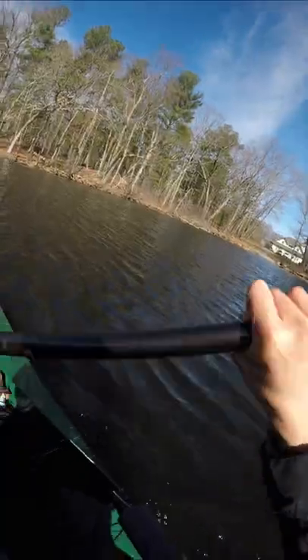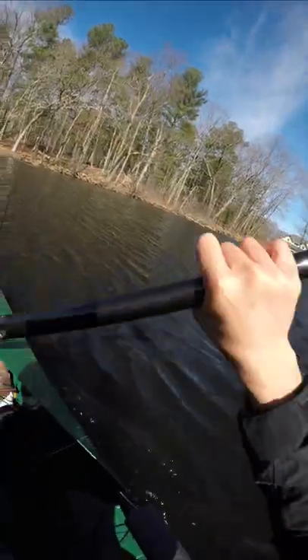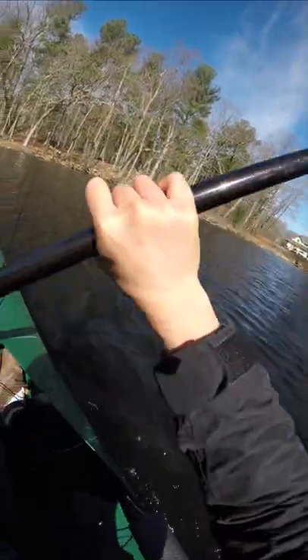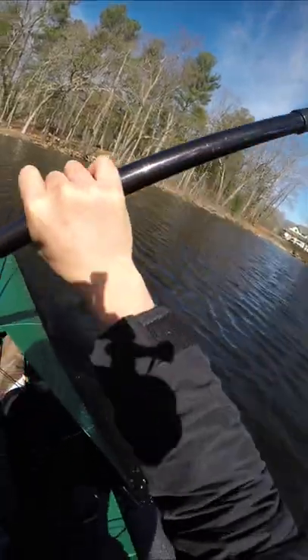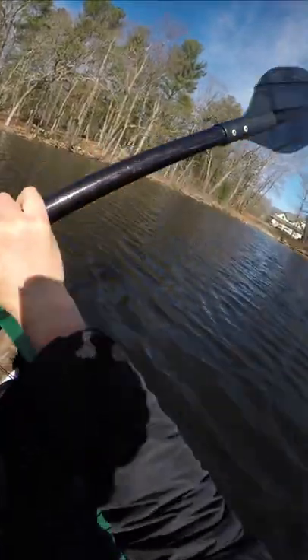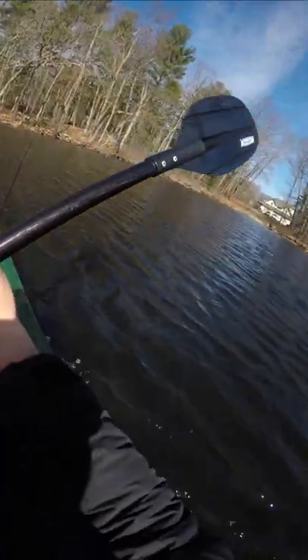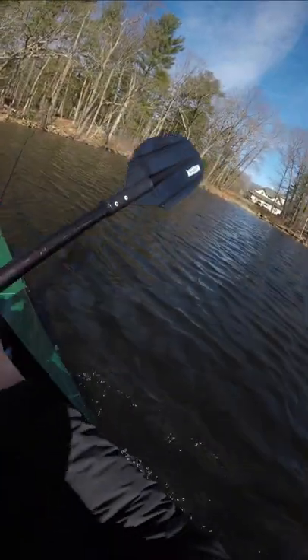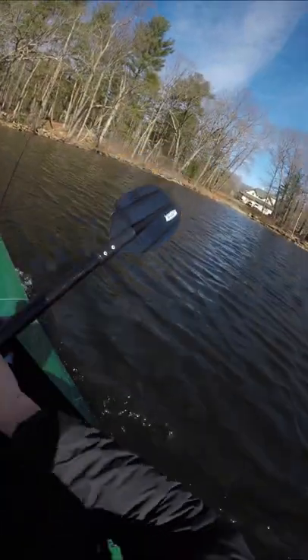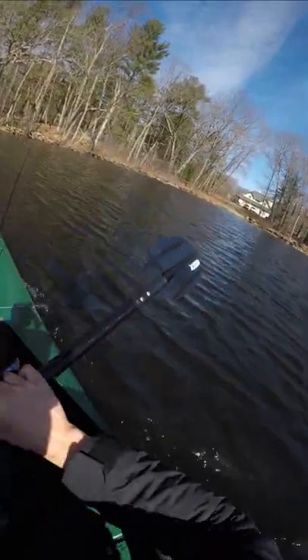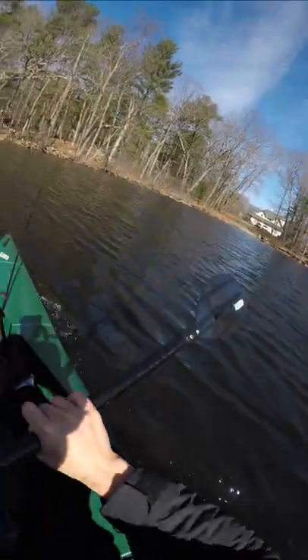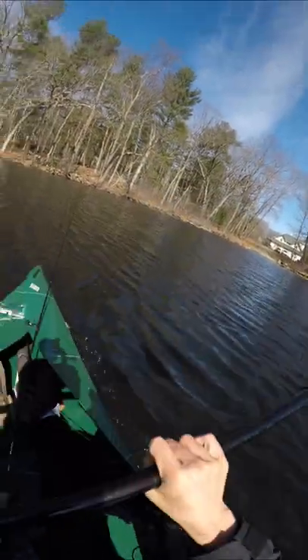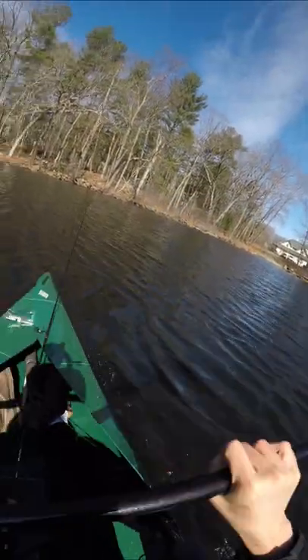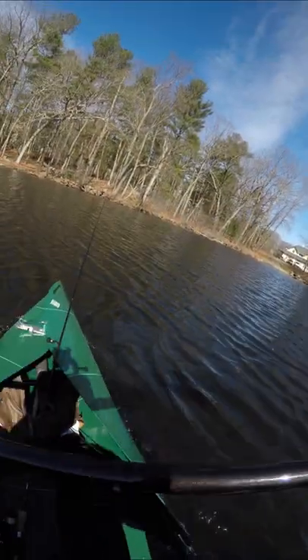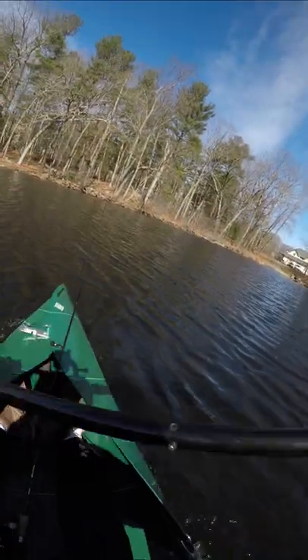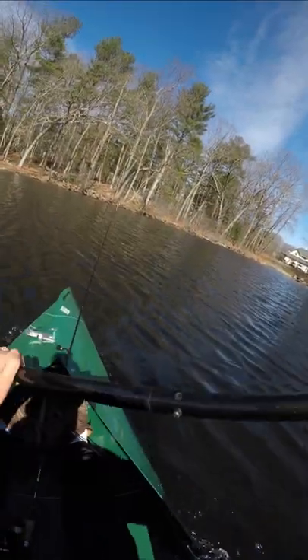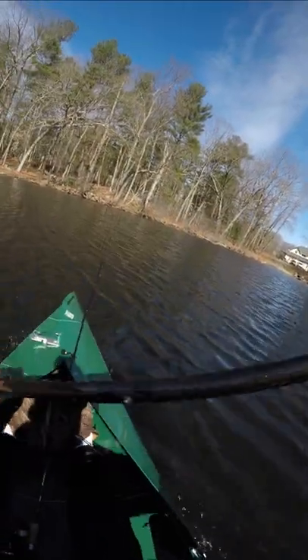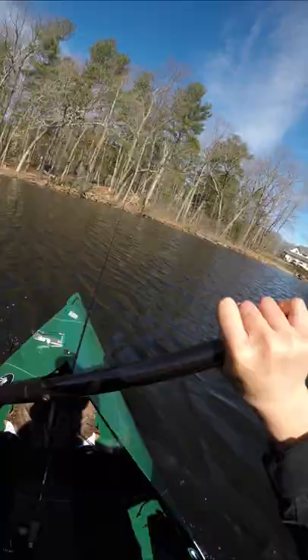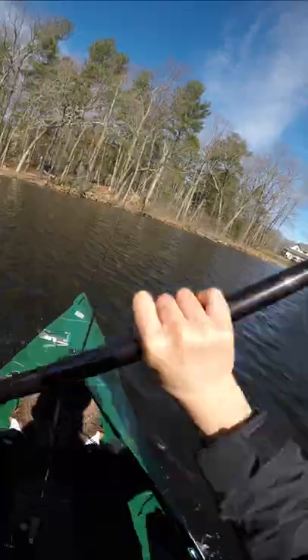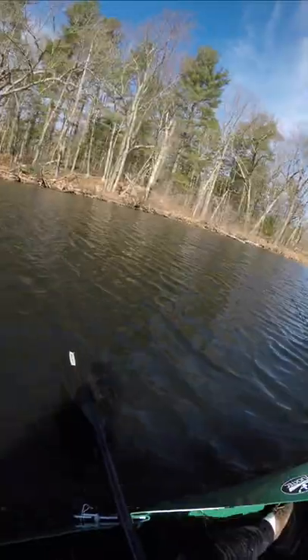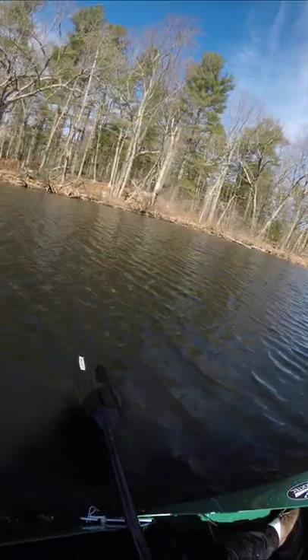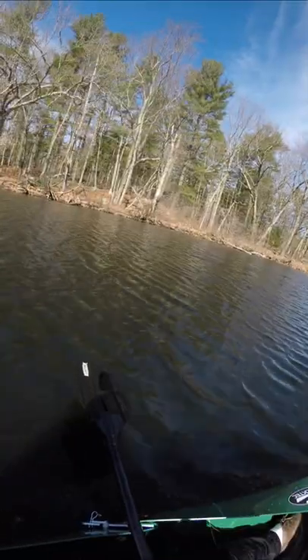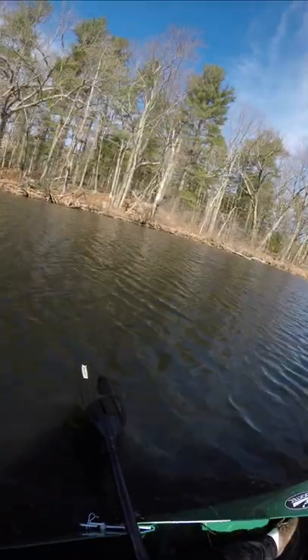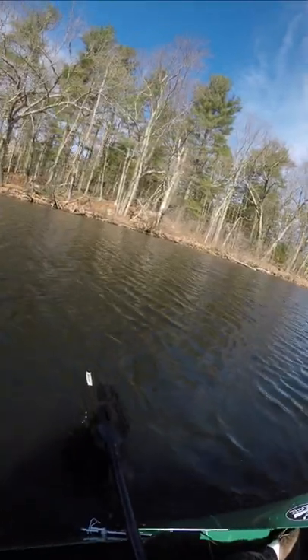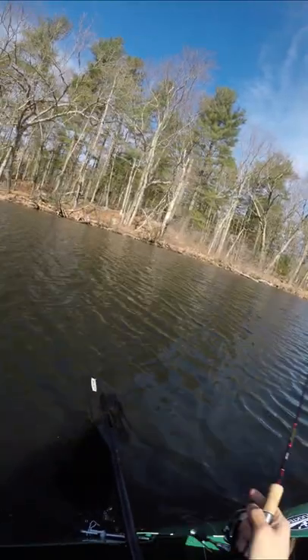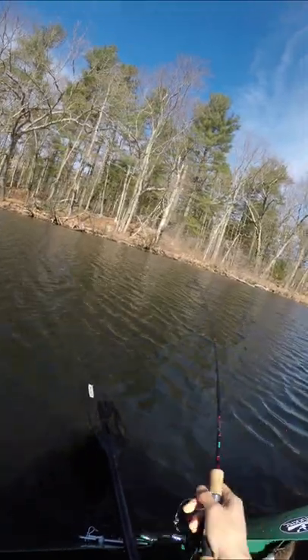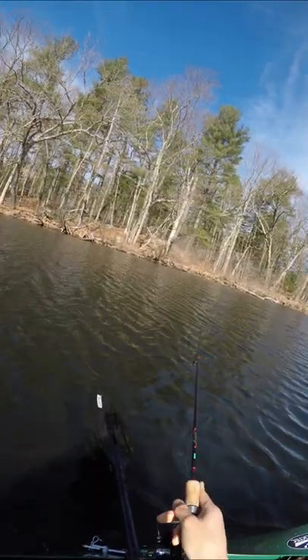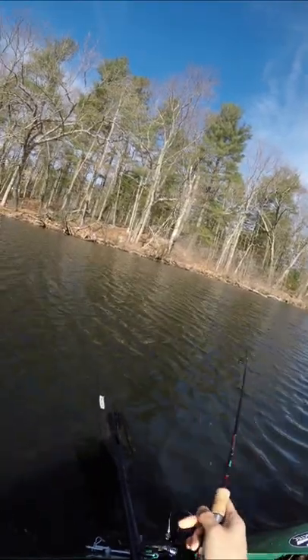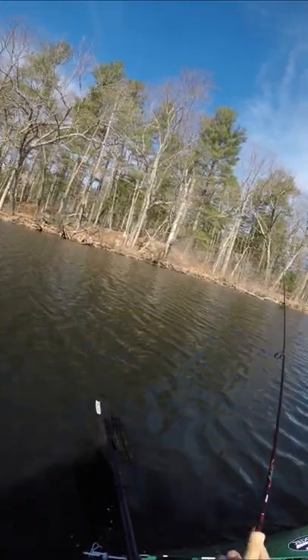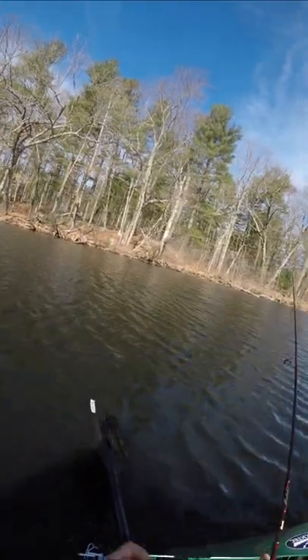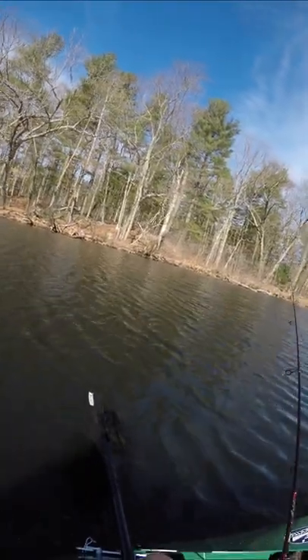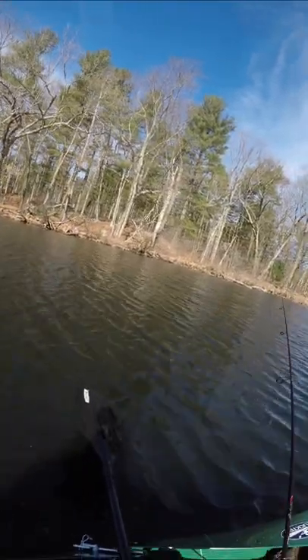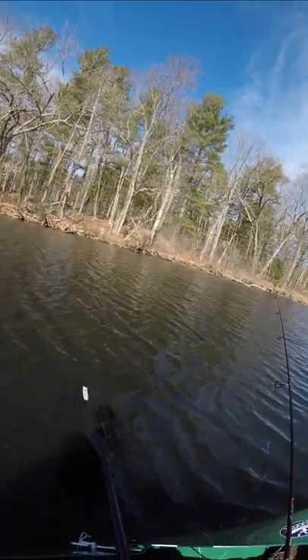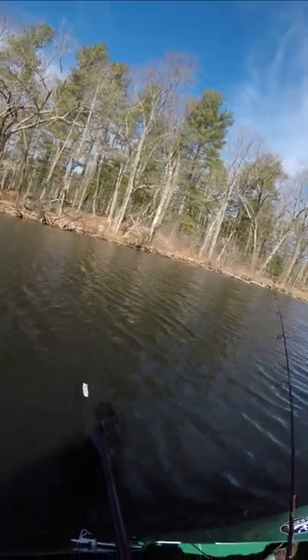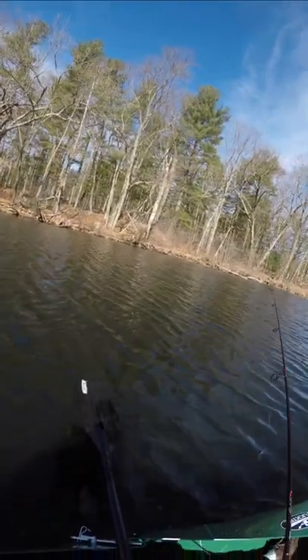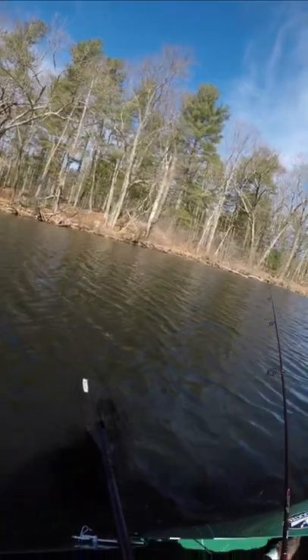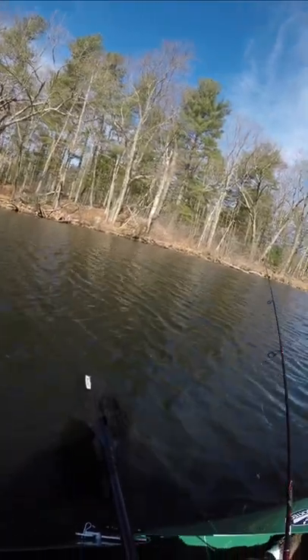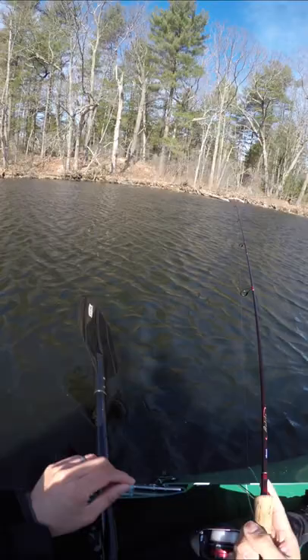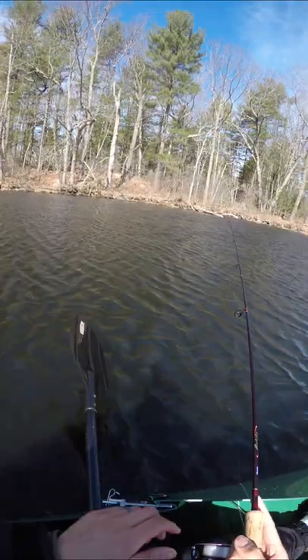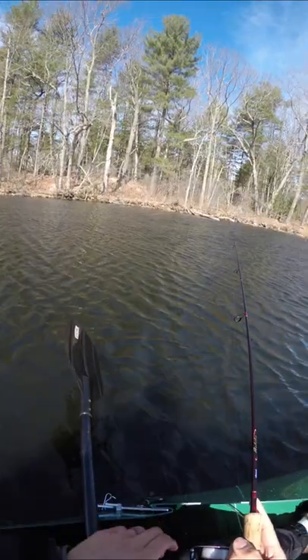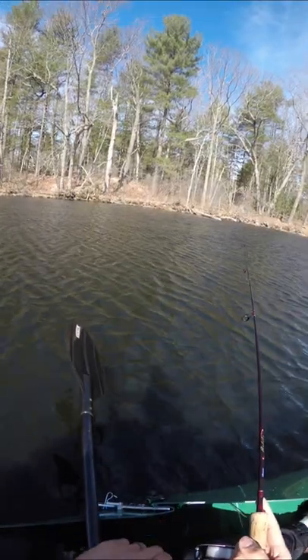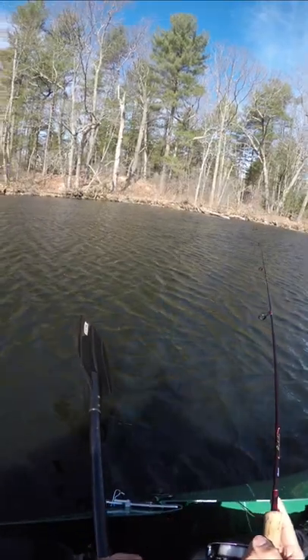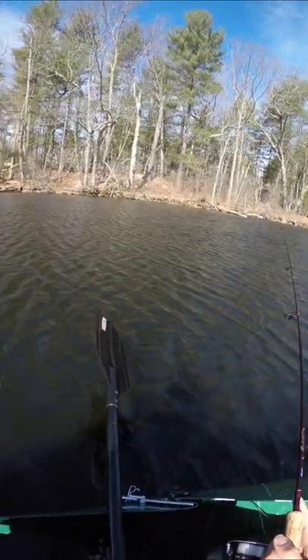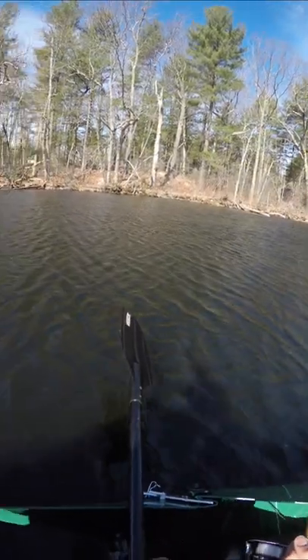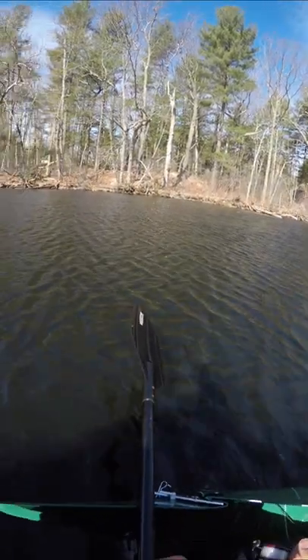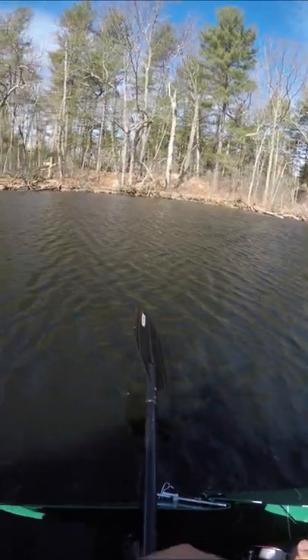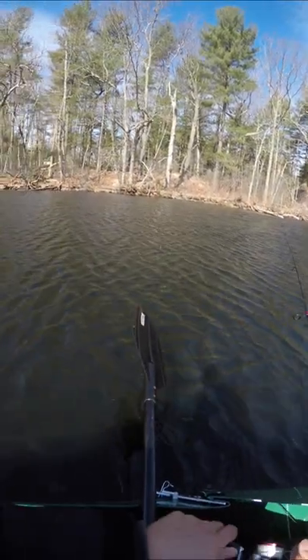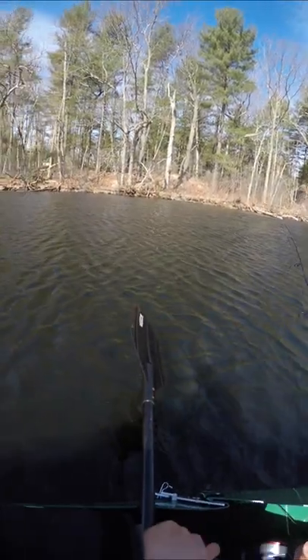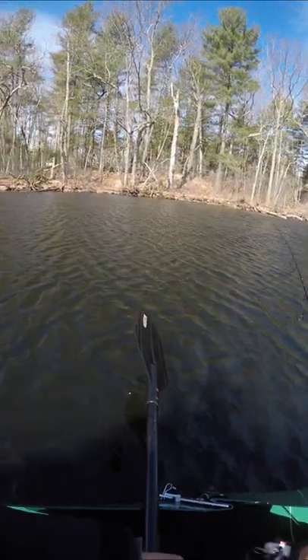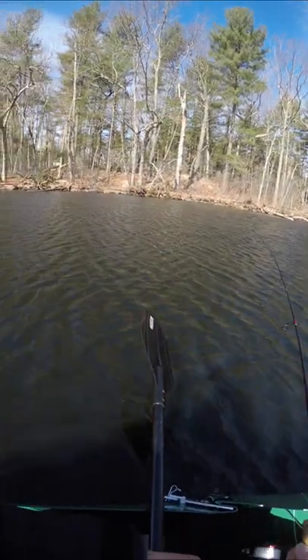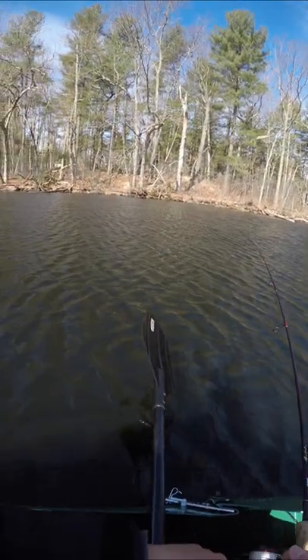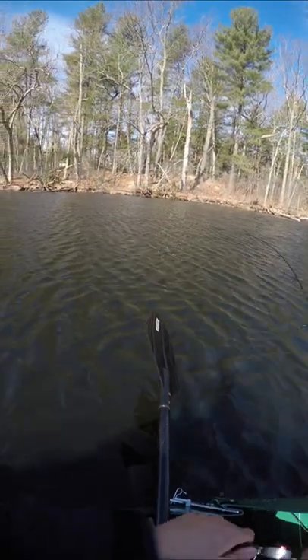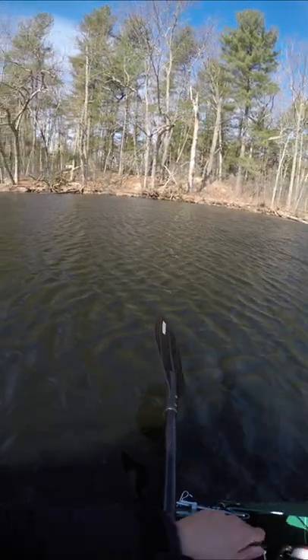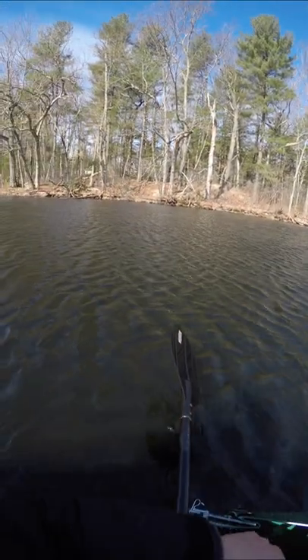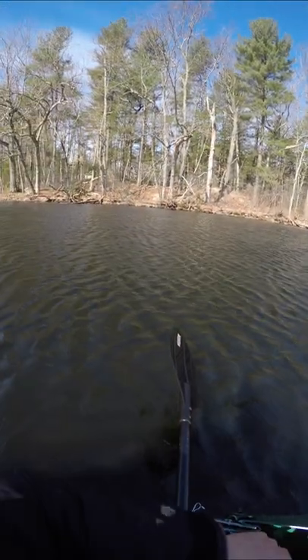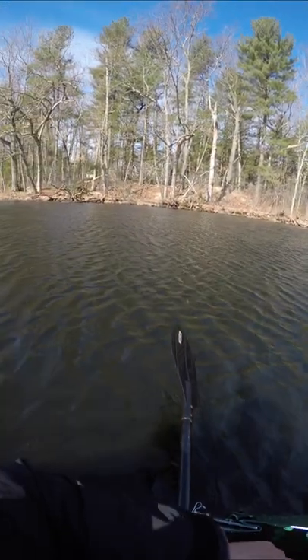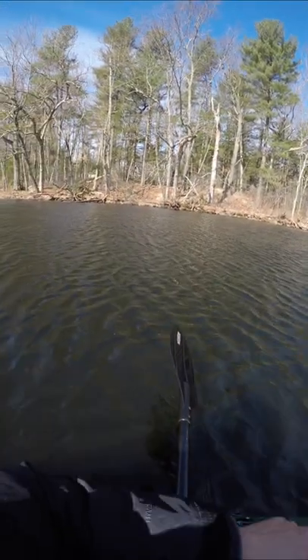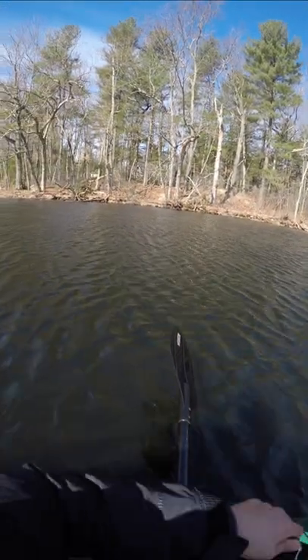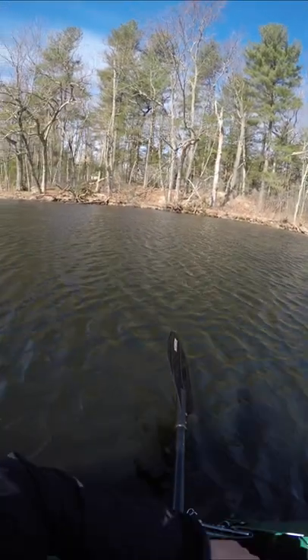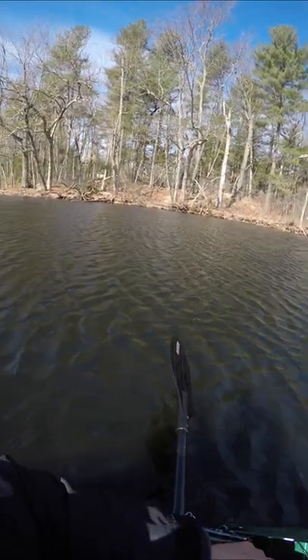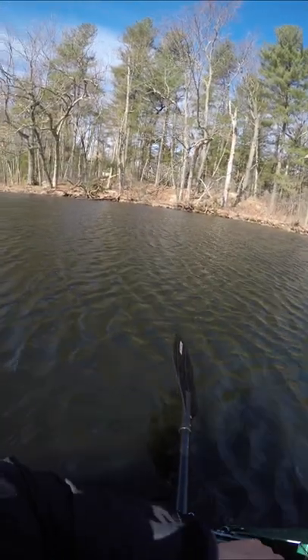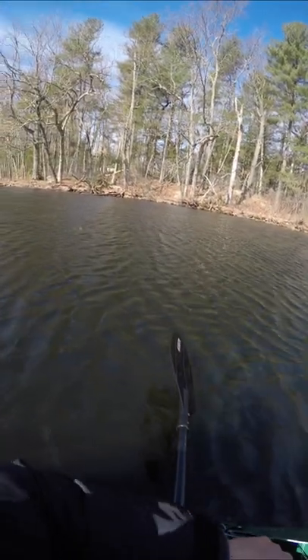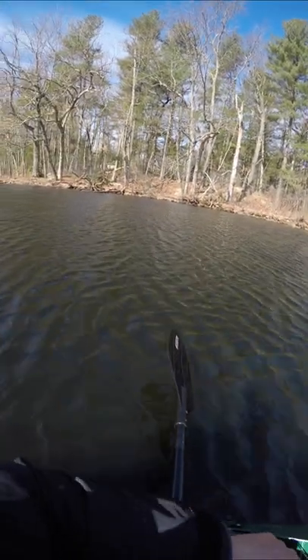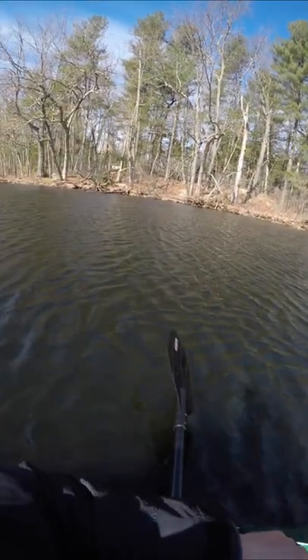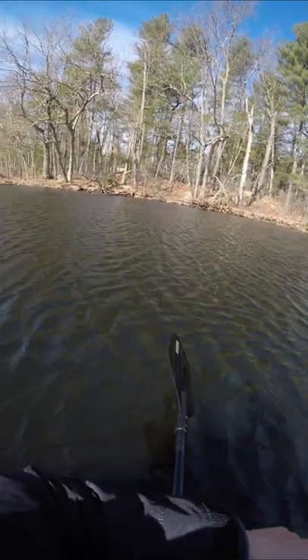I'm using my most reliable shallow water rig because right now the bite's pretty tough. I explained it in my last video, and sure enough — fish.